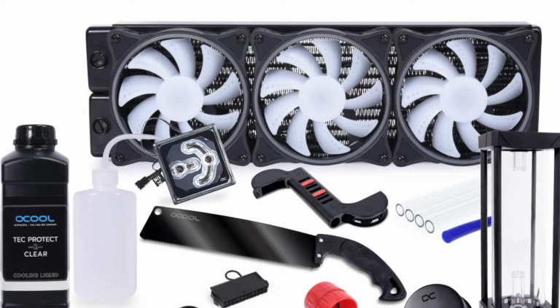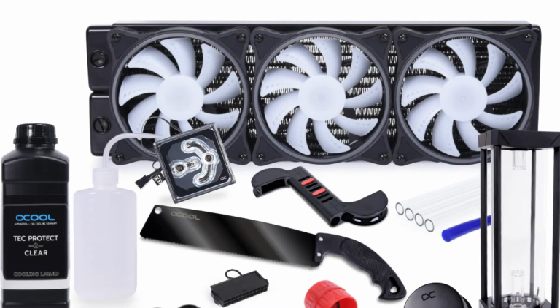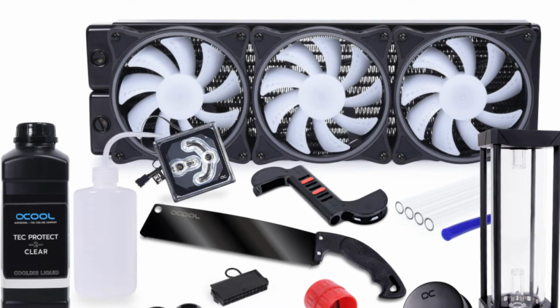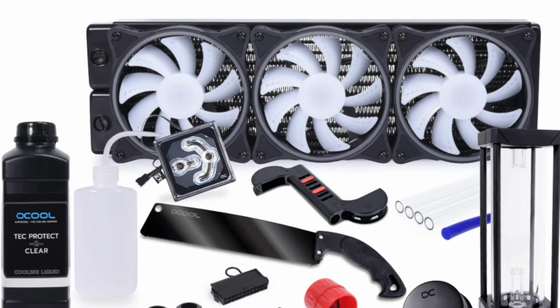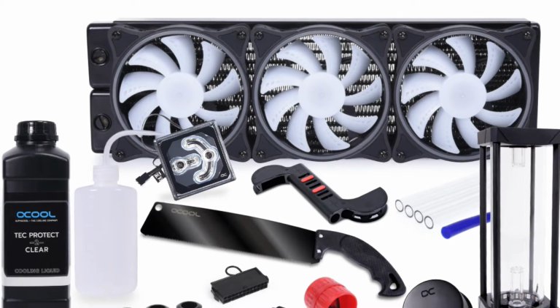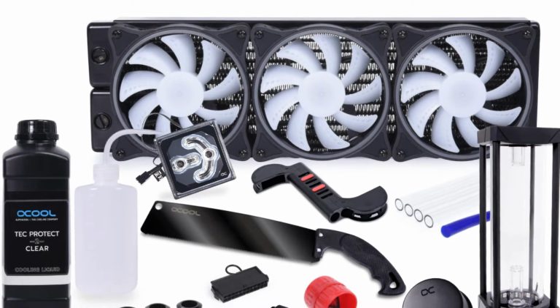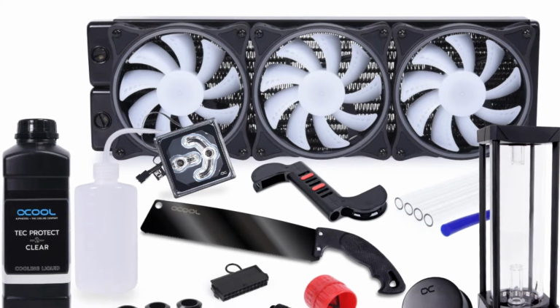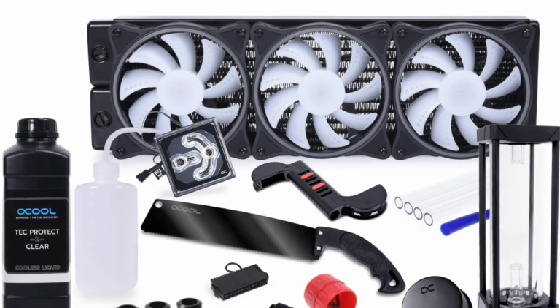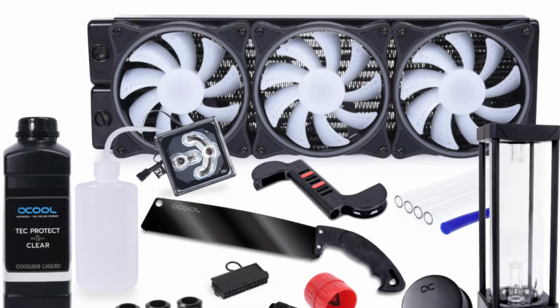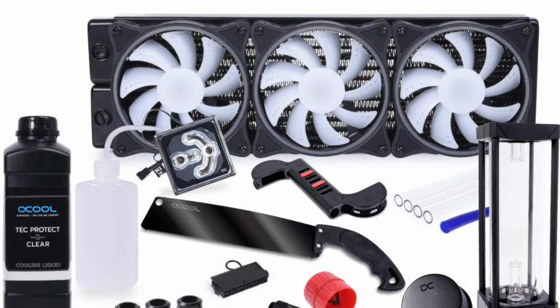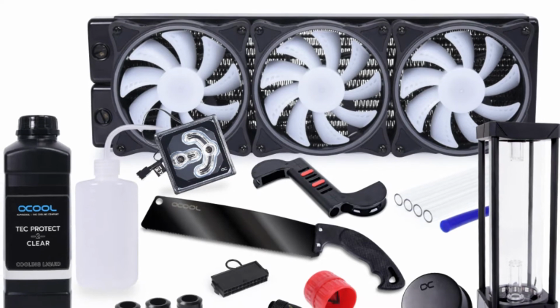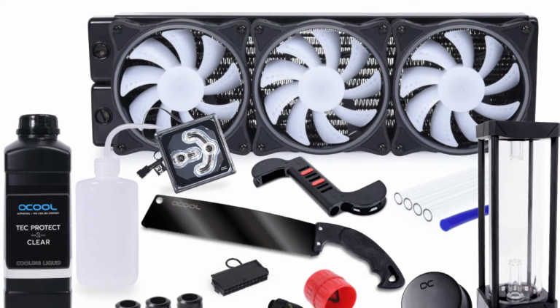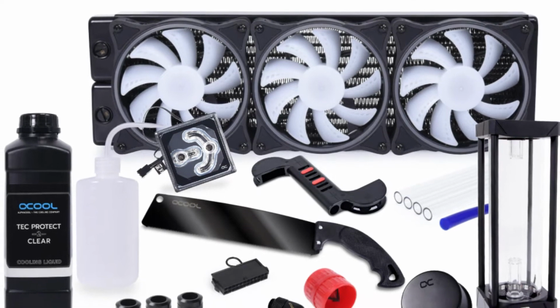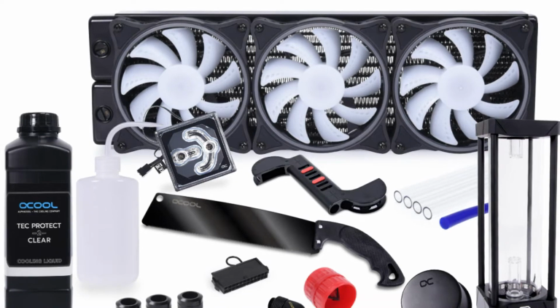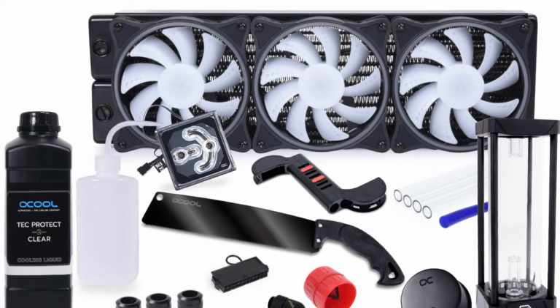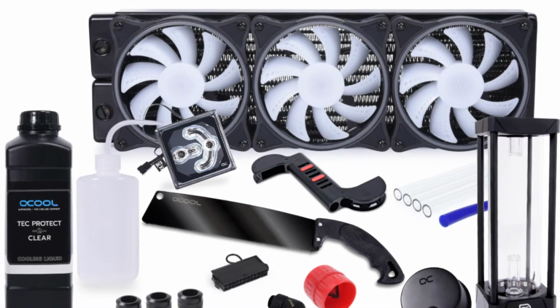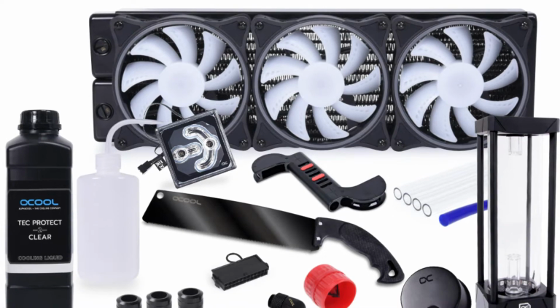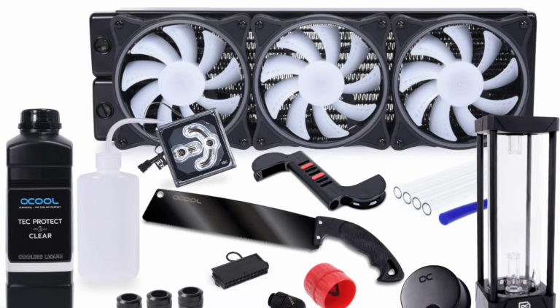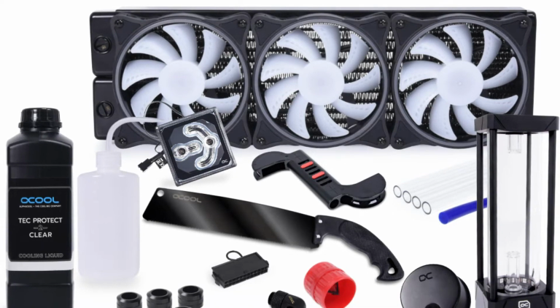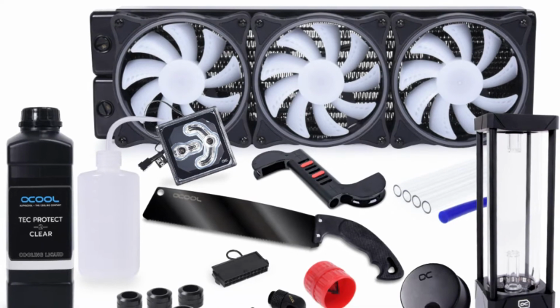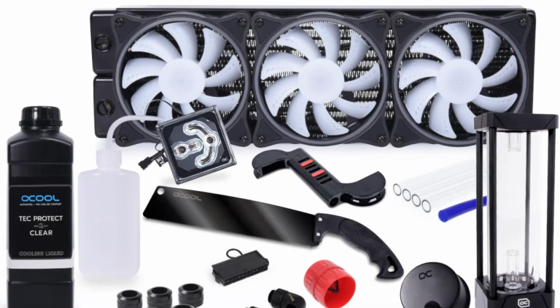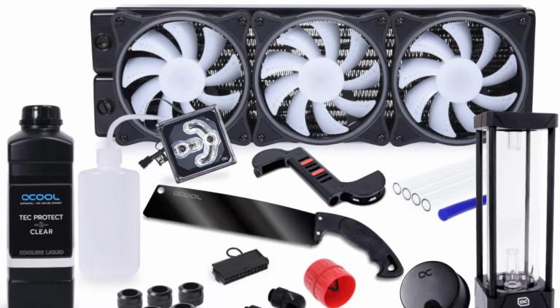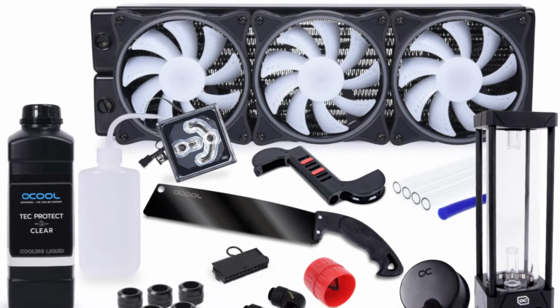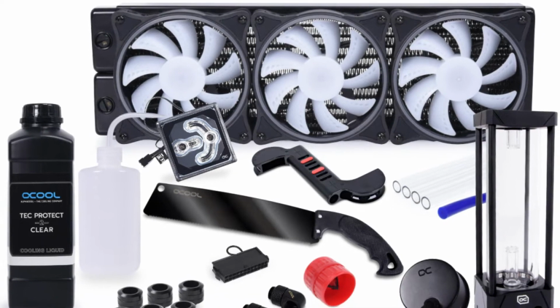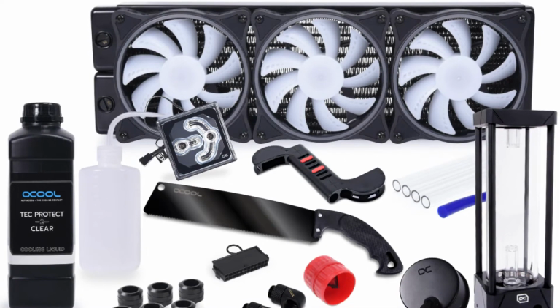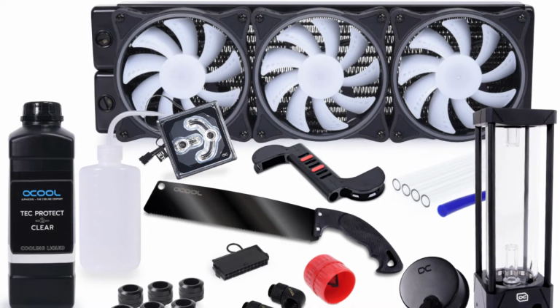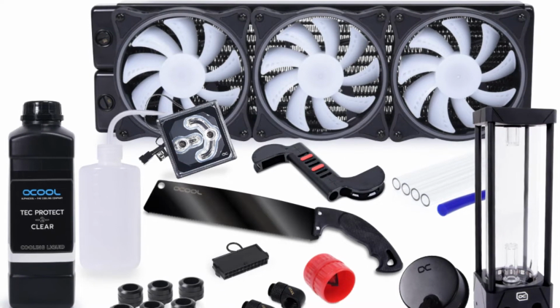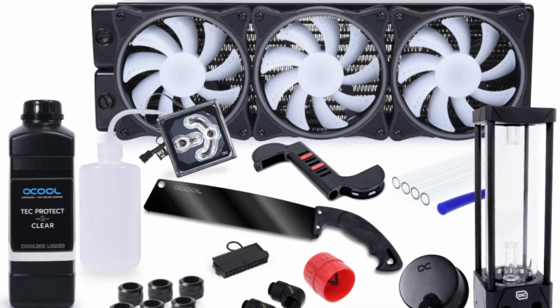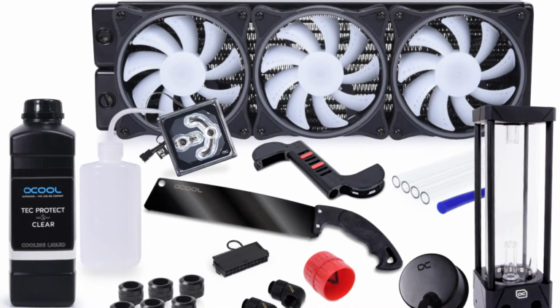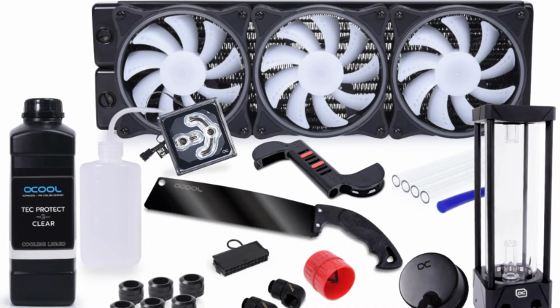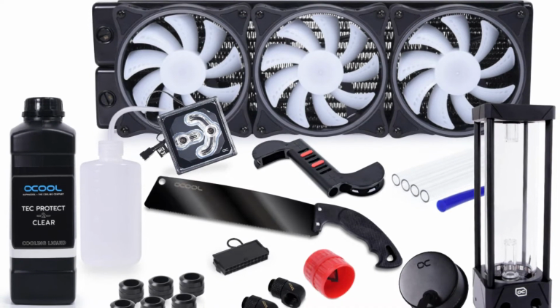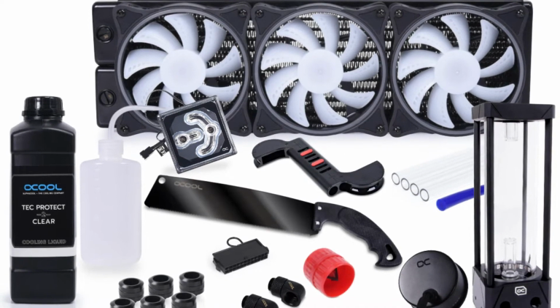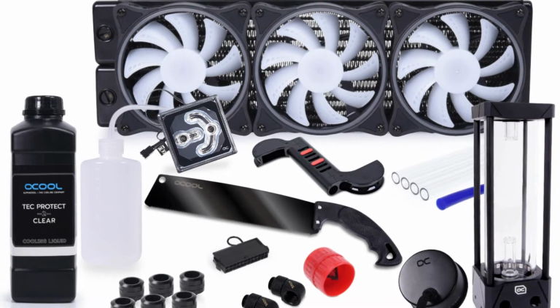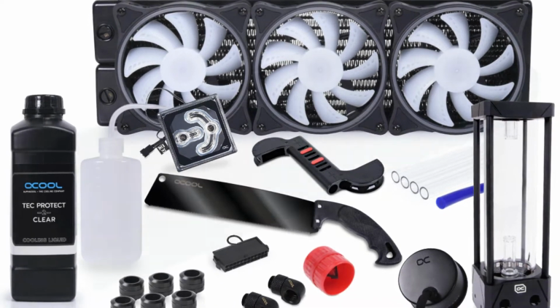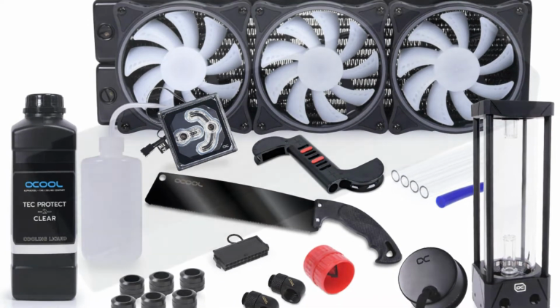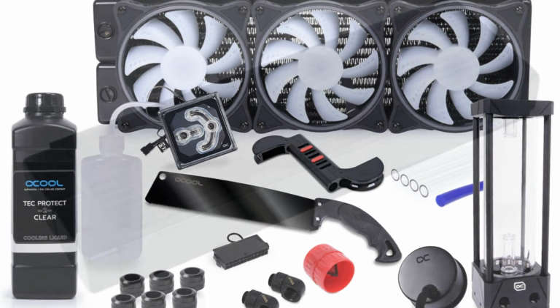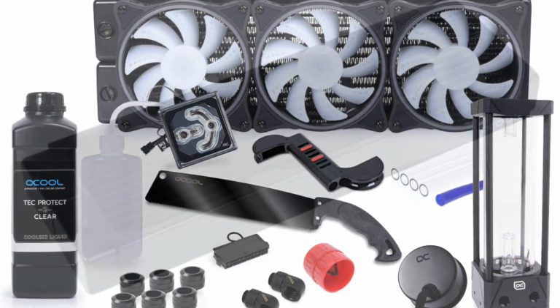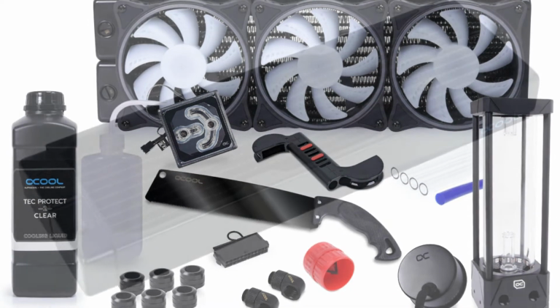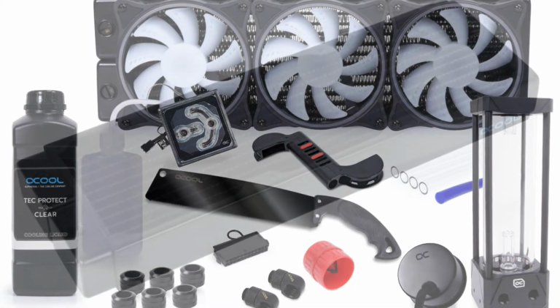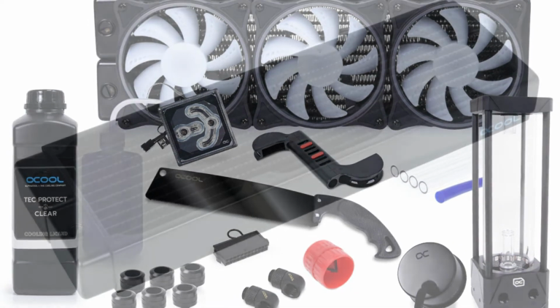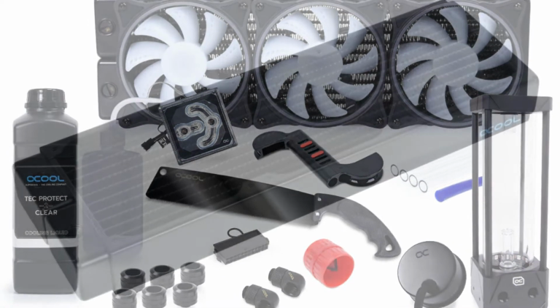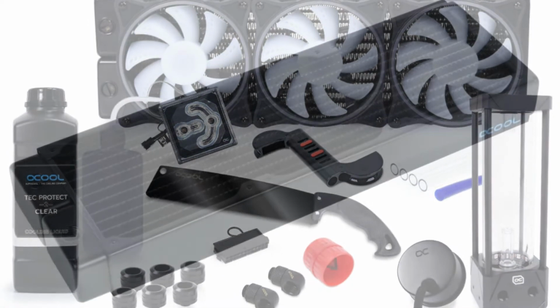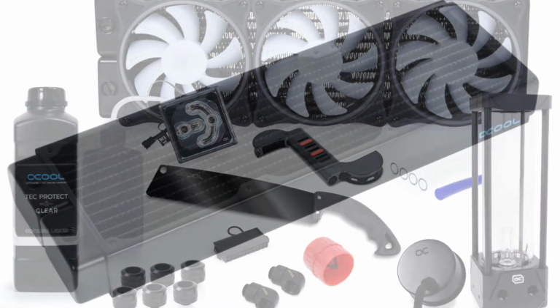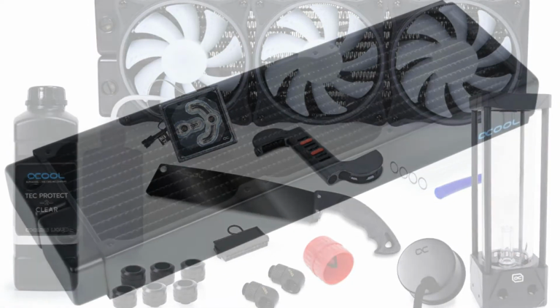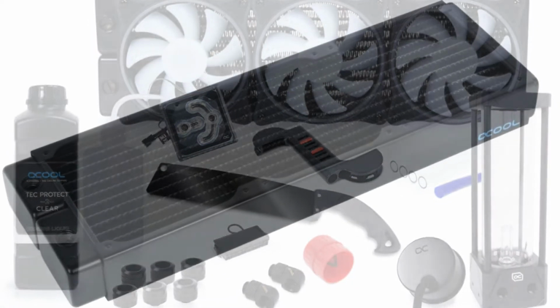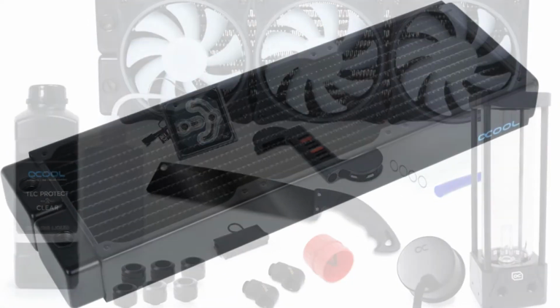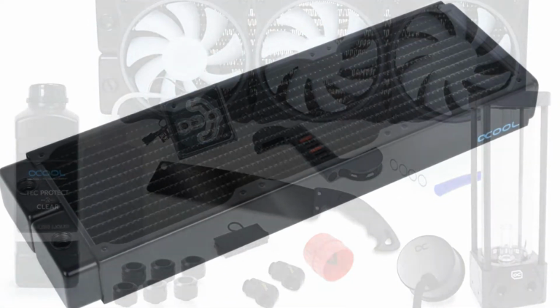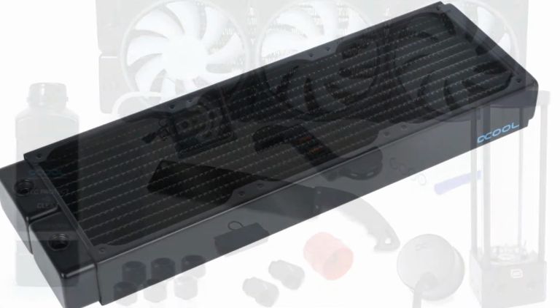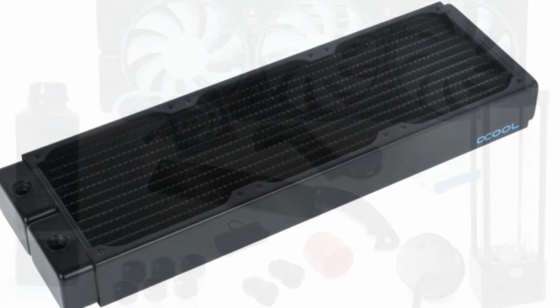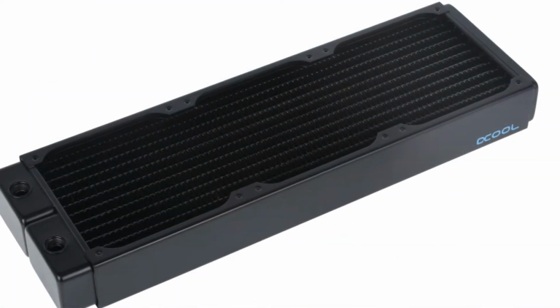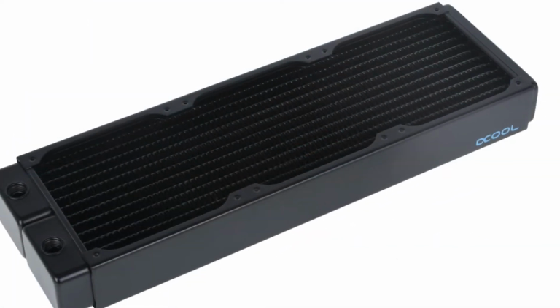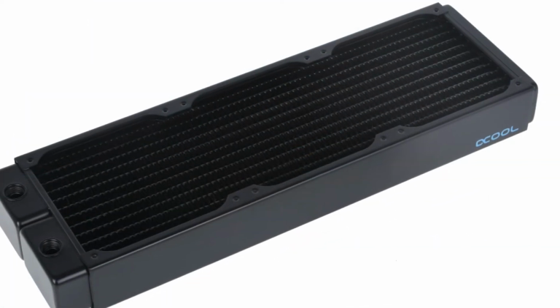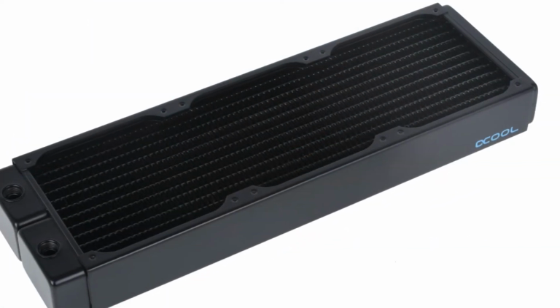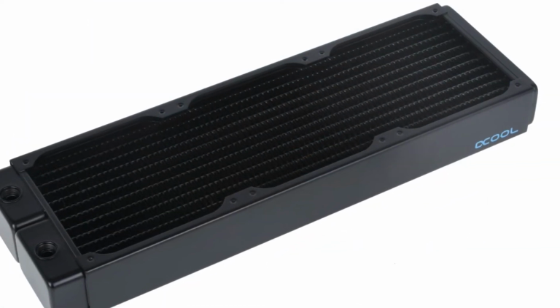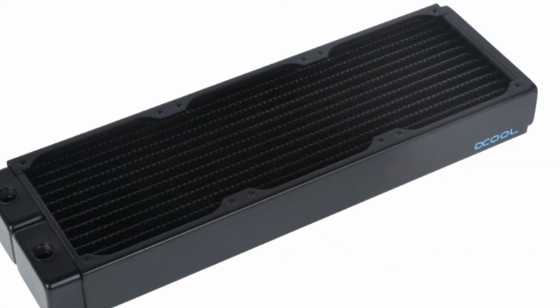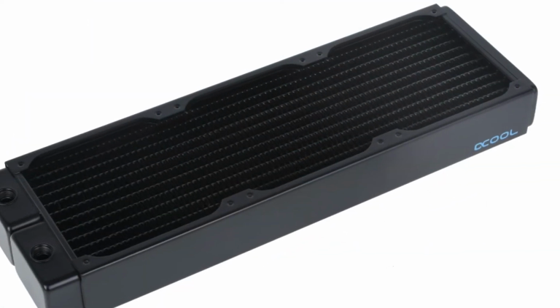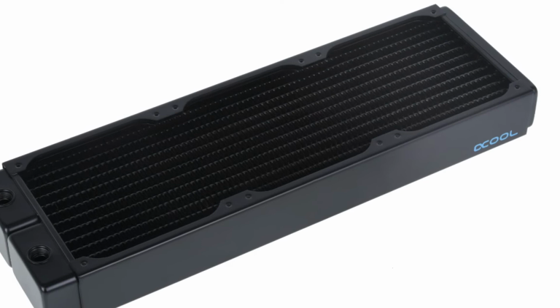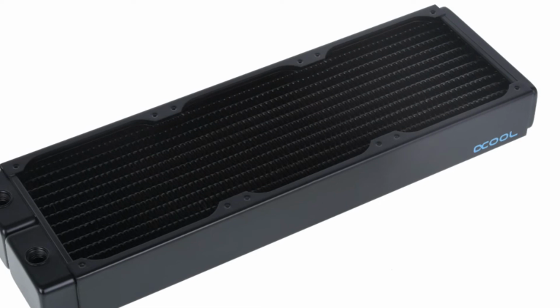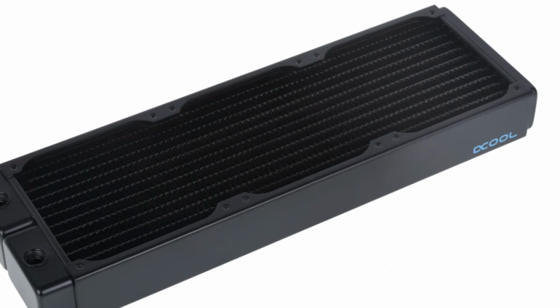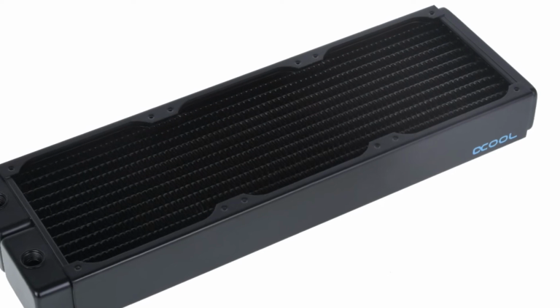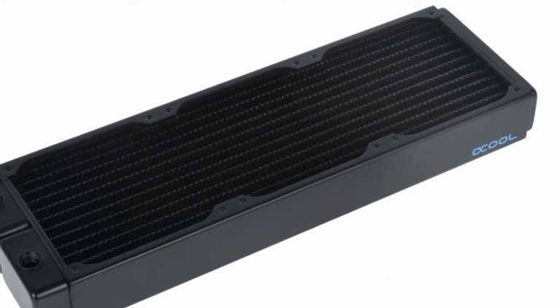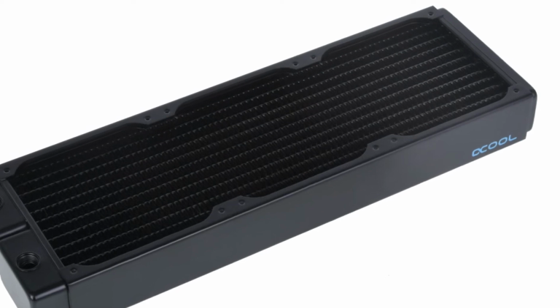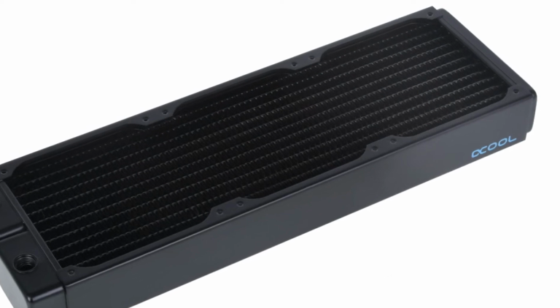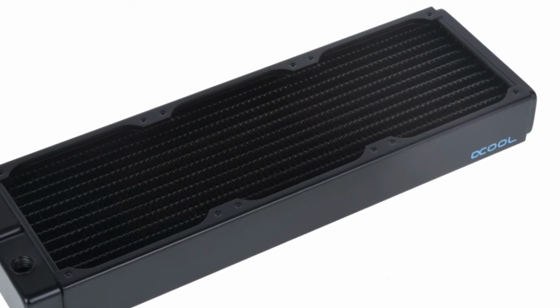Hello friends, welcome to the TechlyZen channel. Today I will talk about Alpha Cool CoreStrom and Core Hurricane Liquid Cooling Sets.